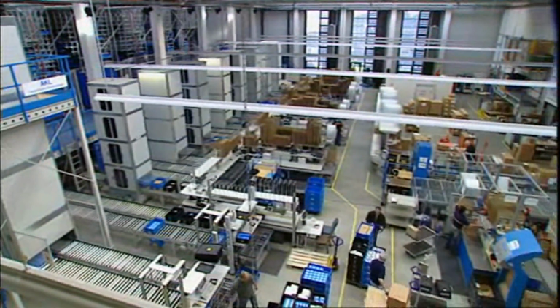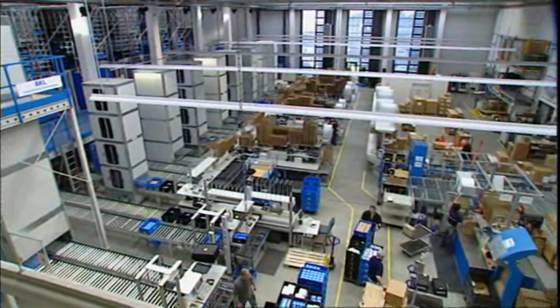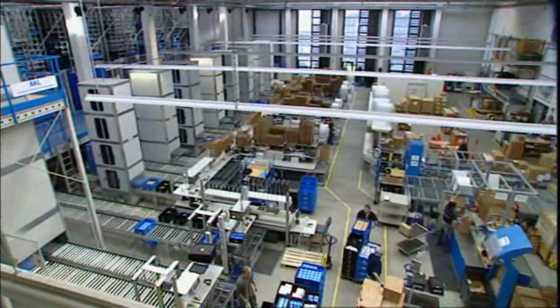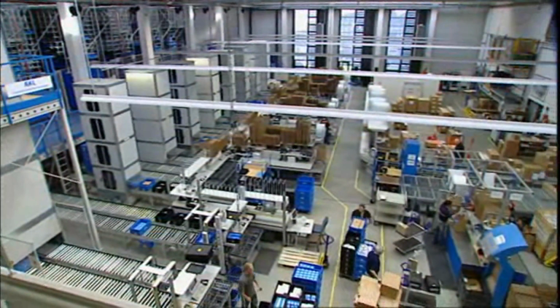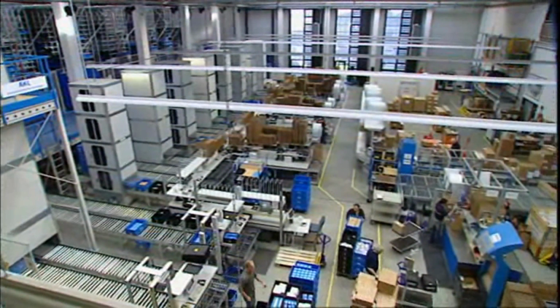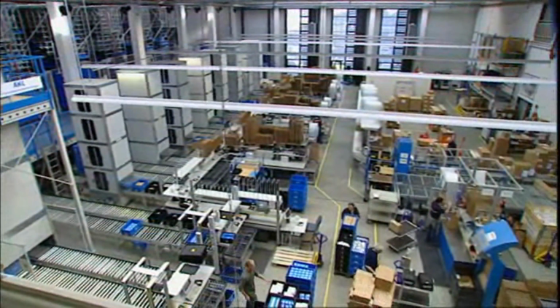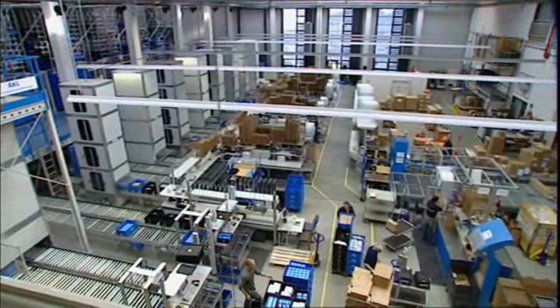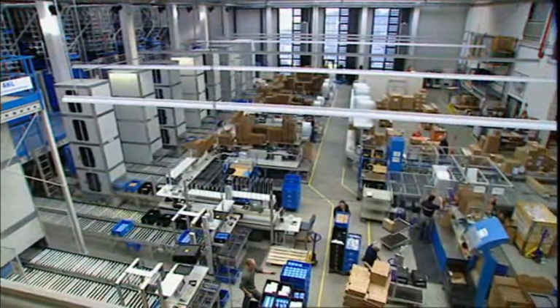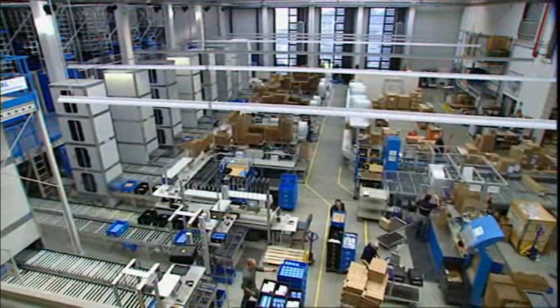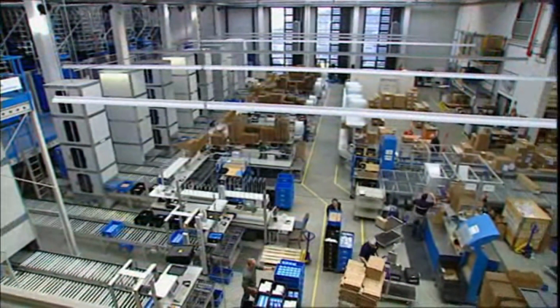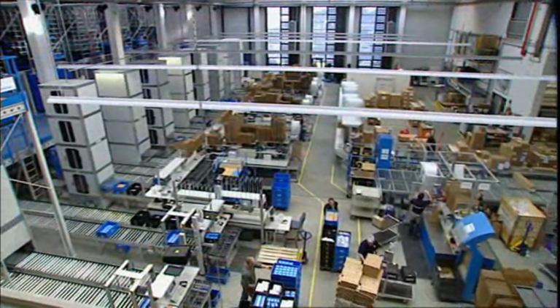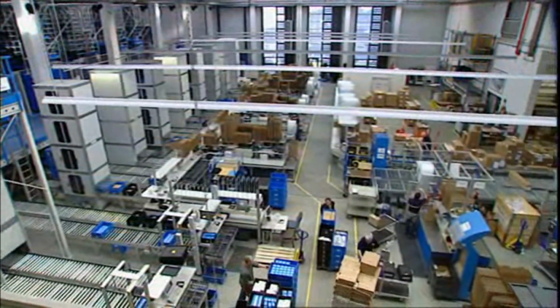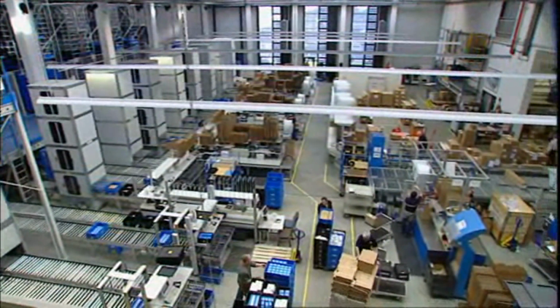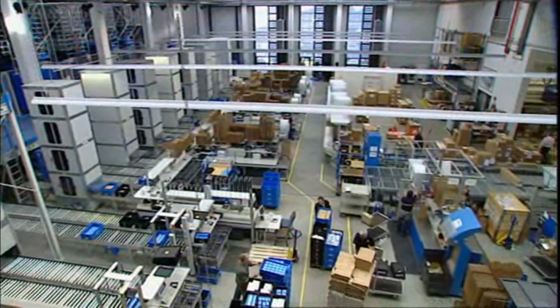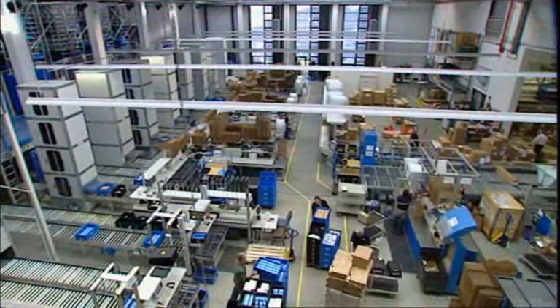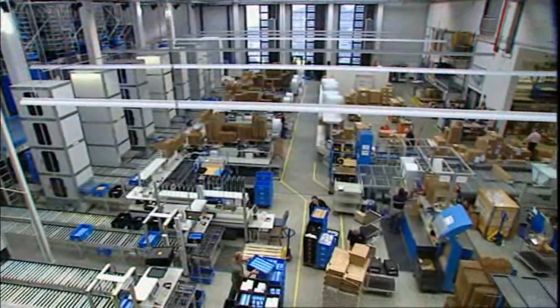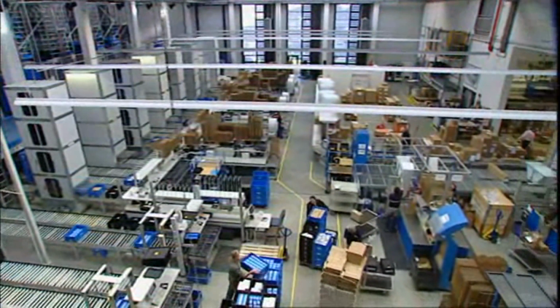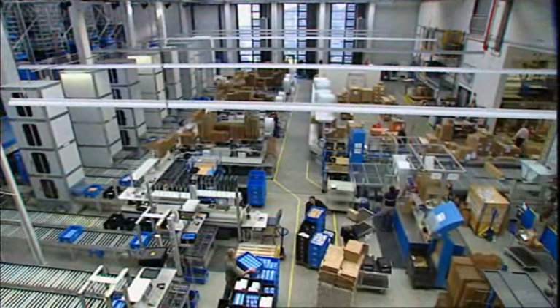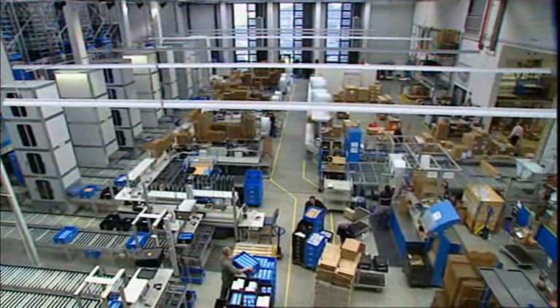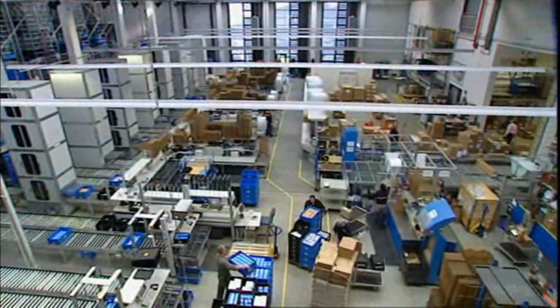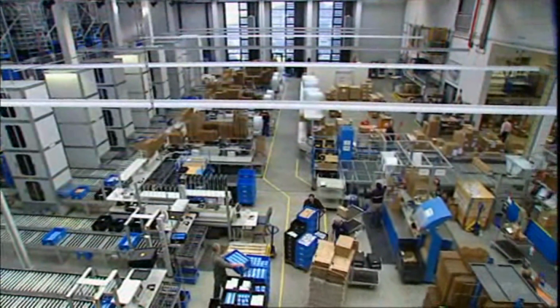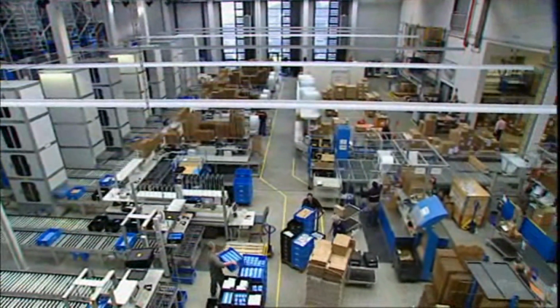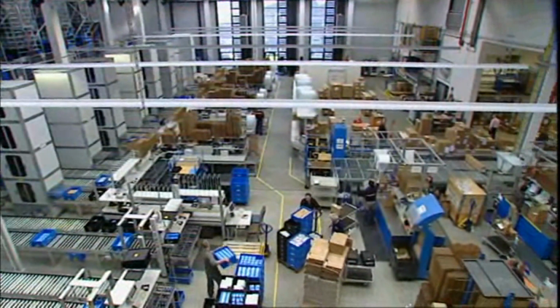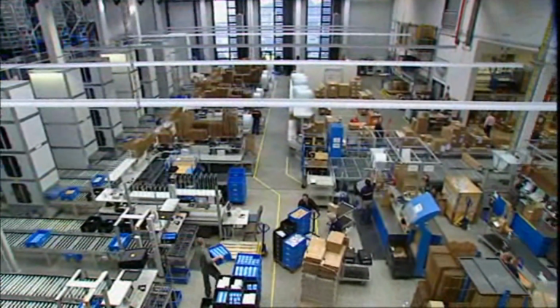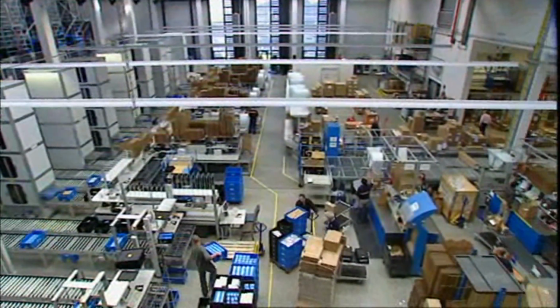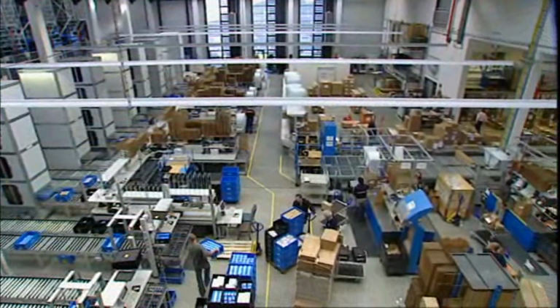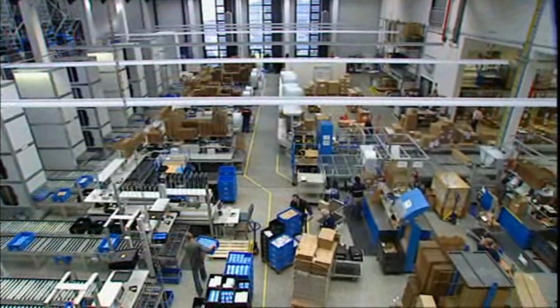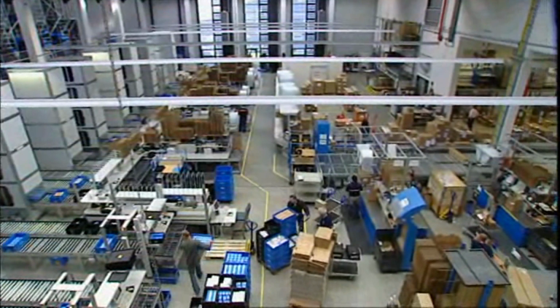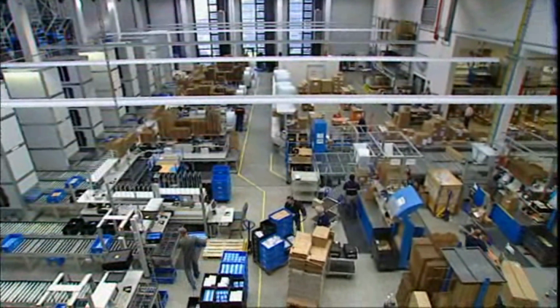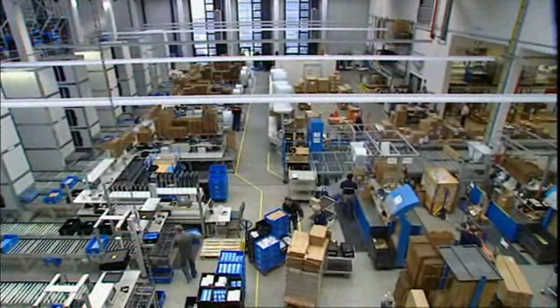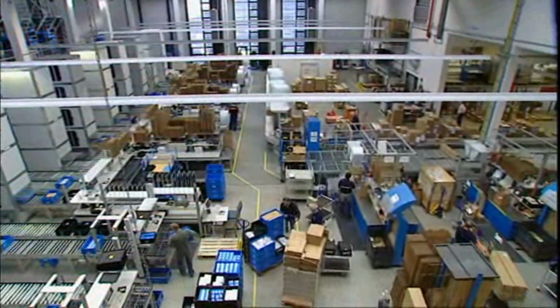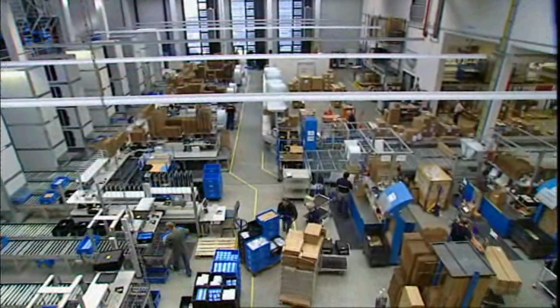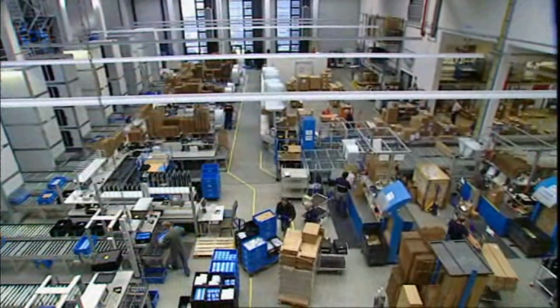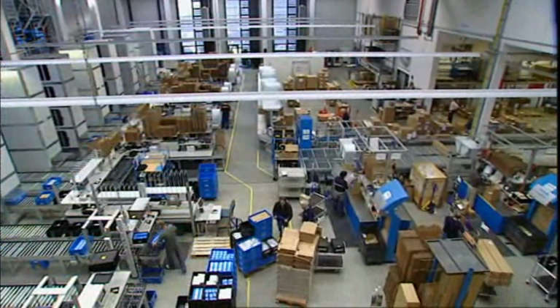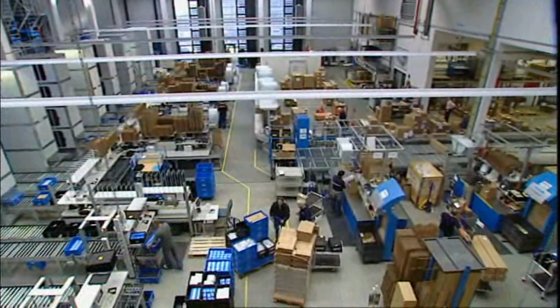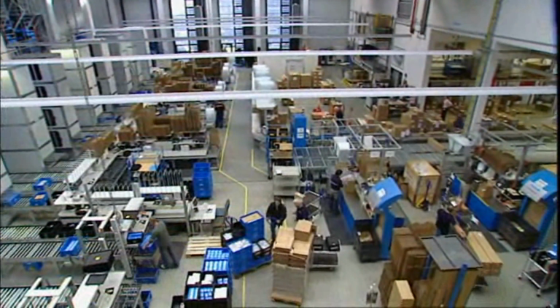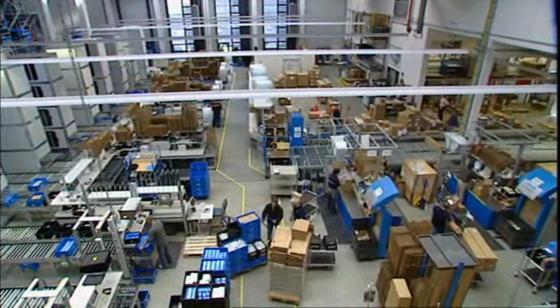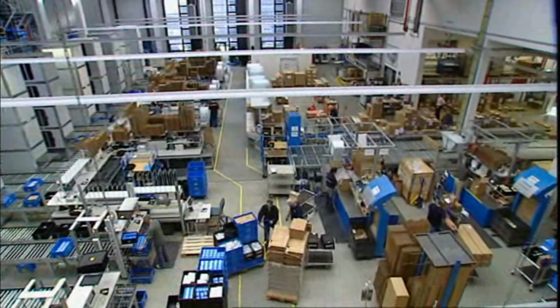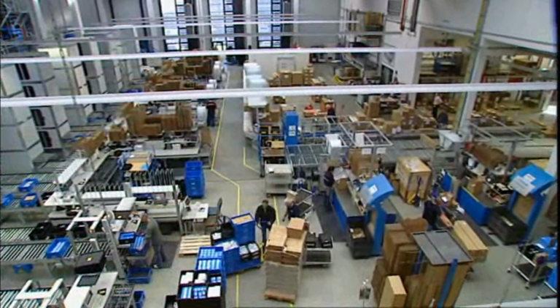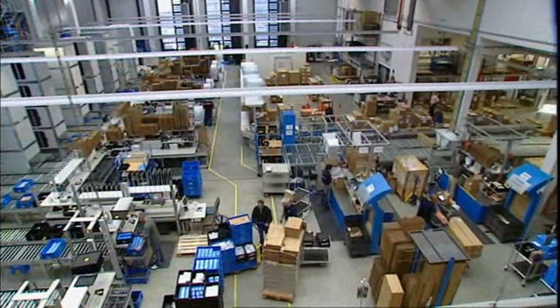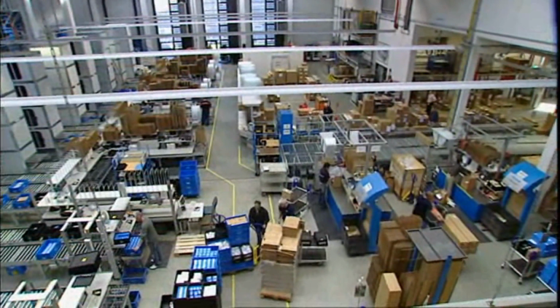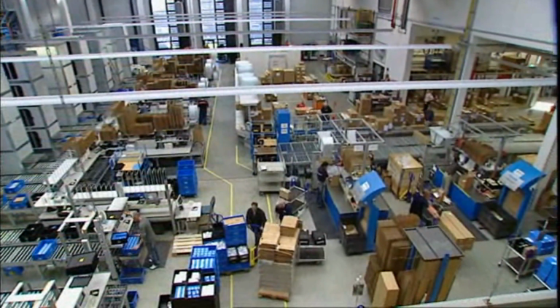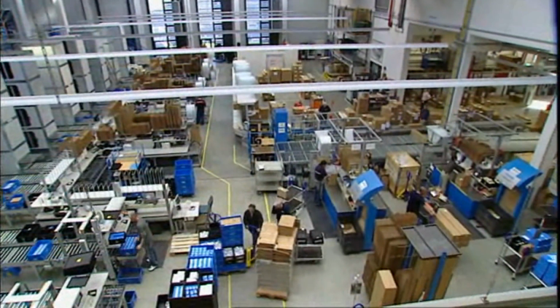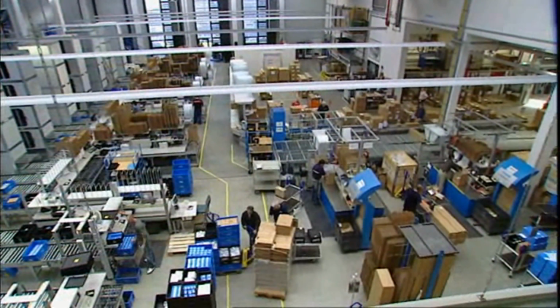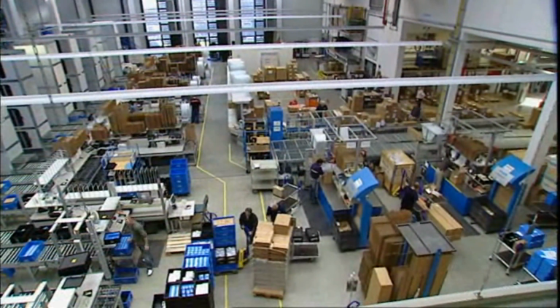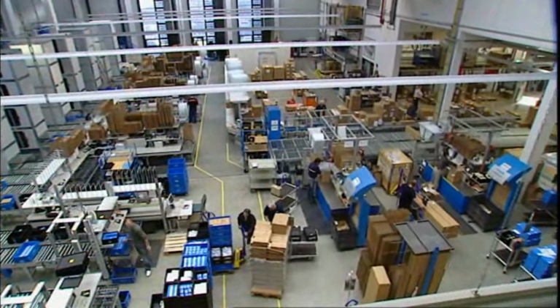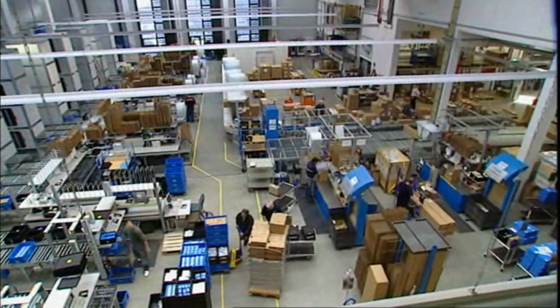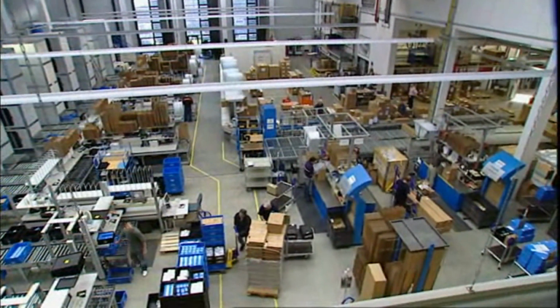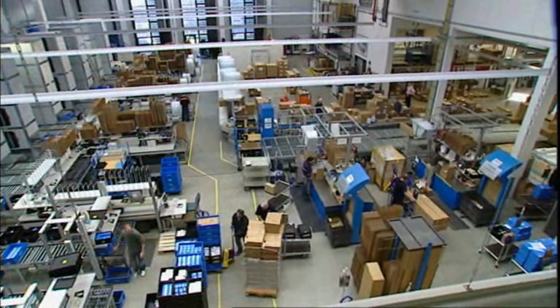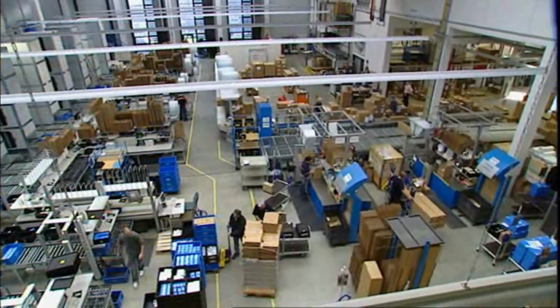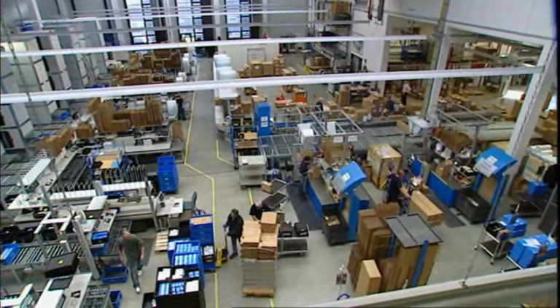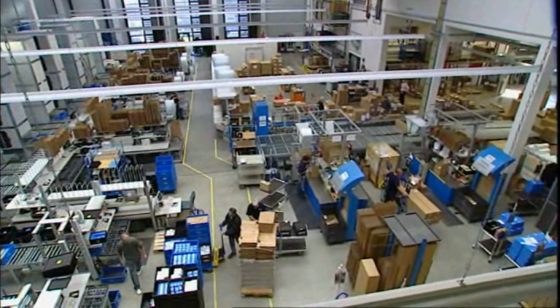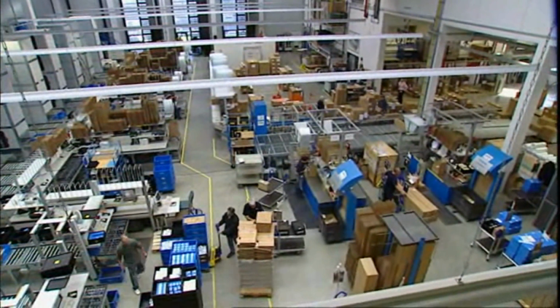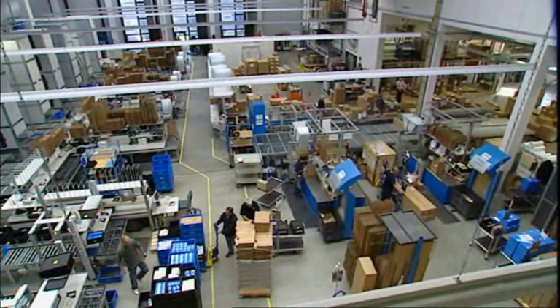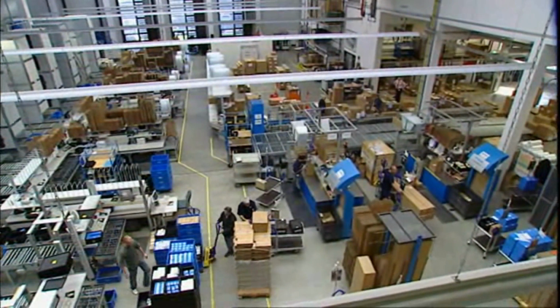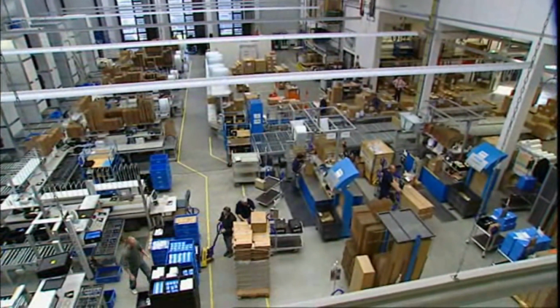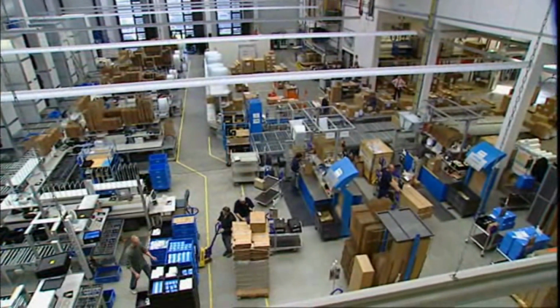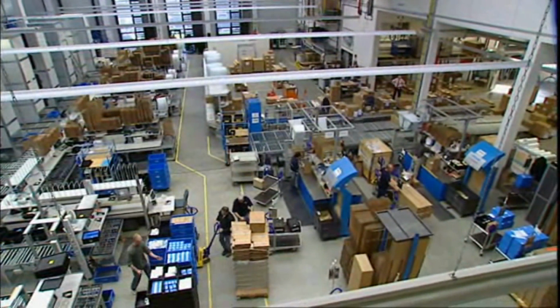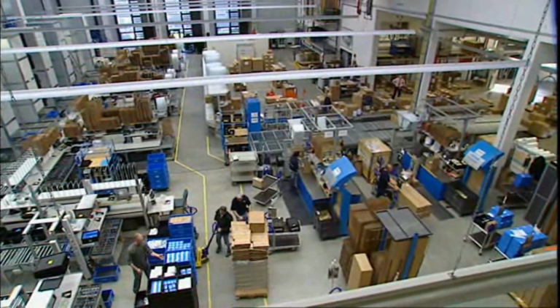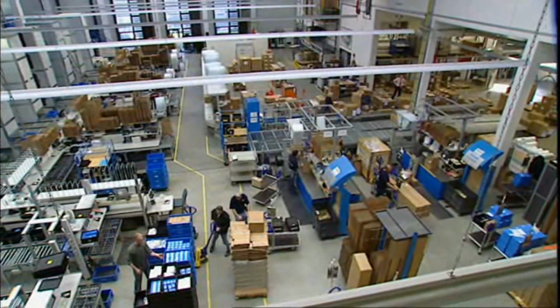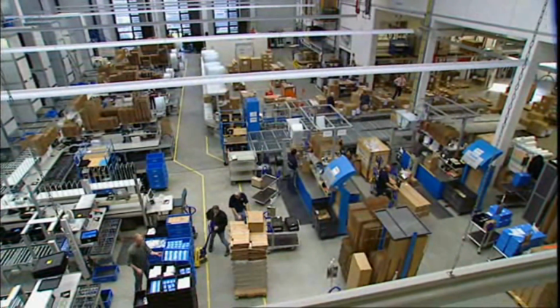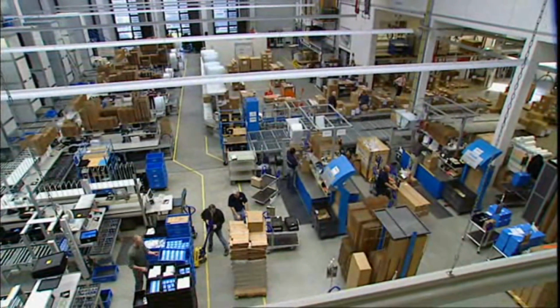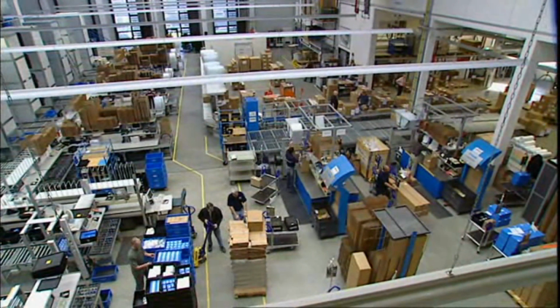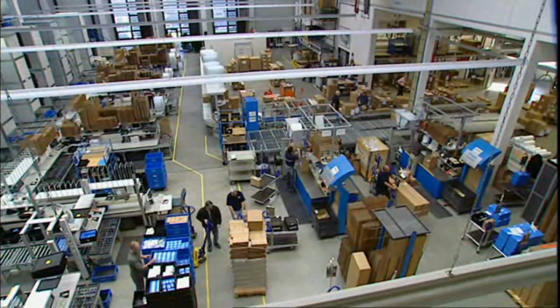More than 400 sensors ensure that in the logistics centre, more than 1,700 shipping orders can be processed.